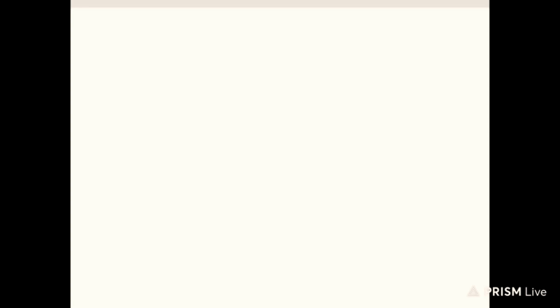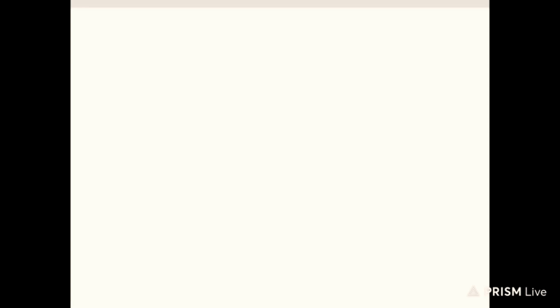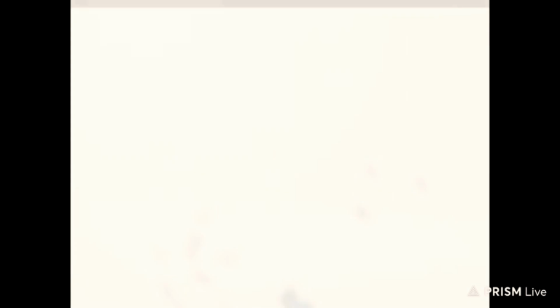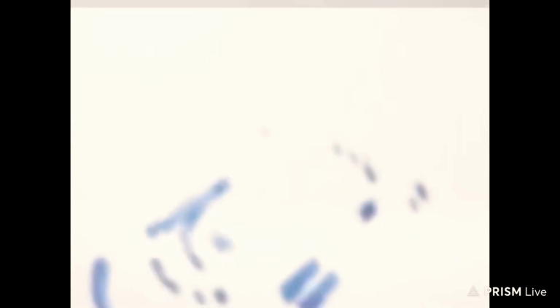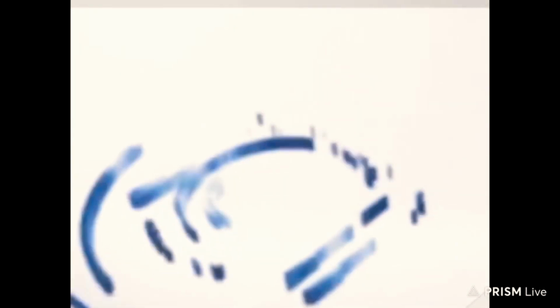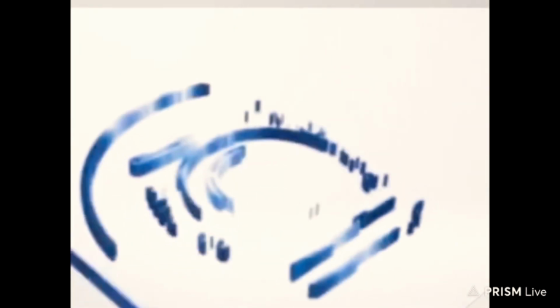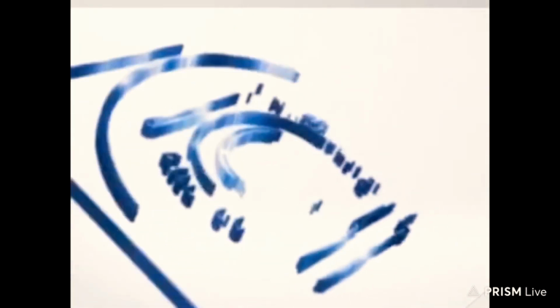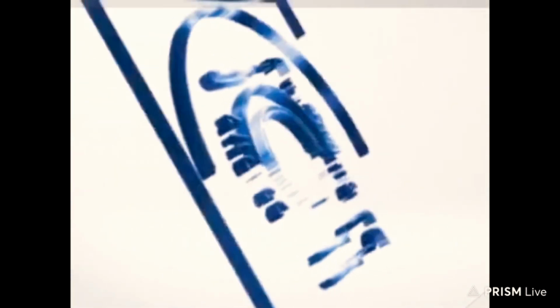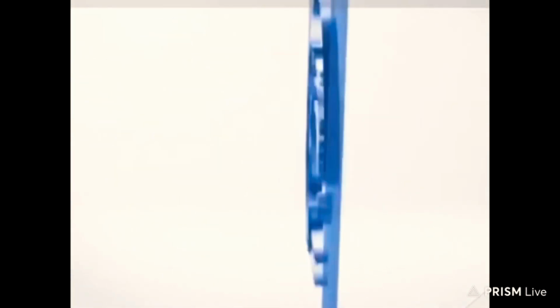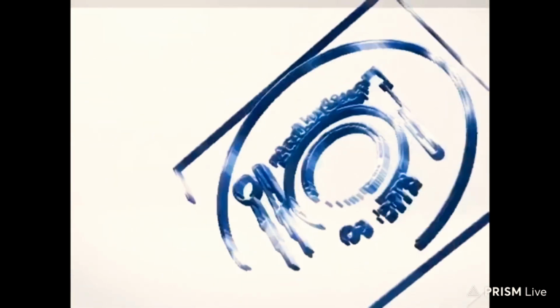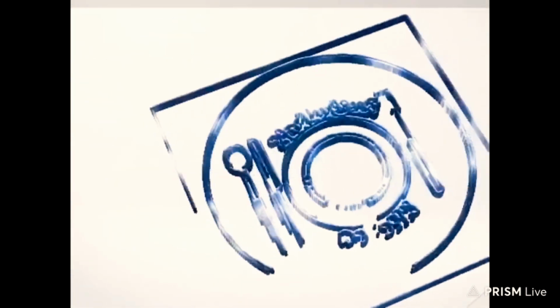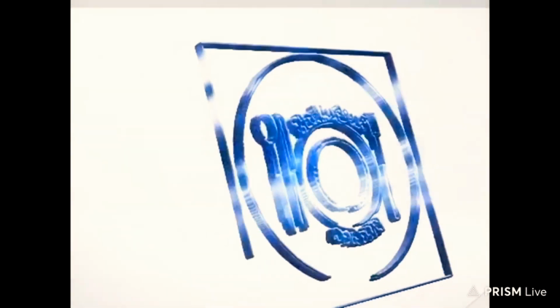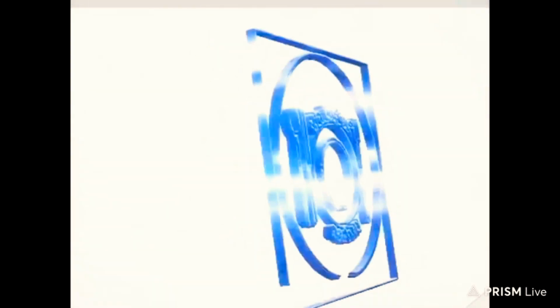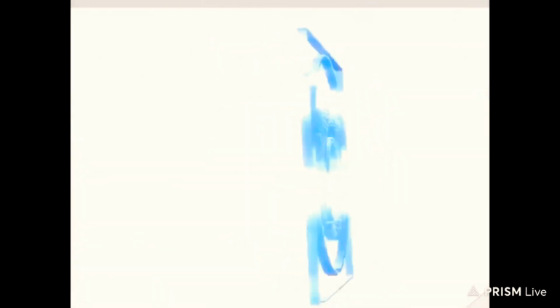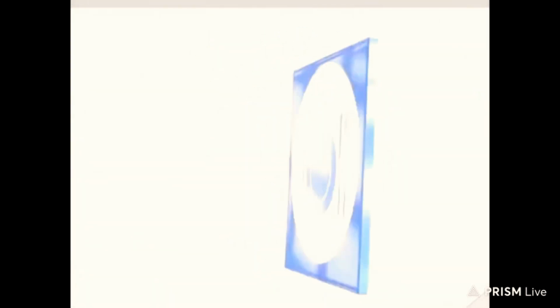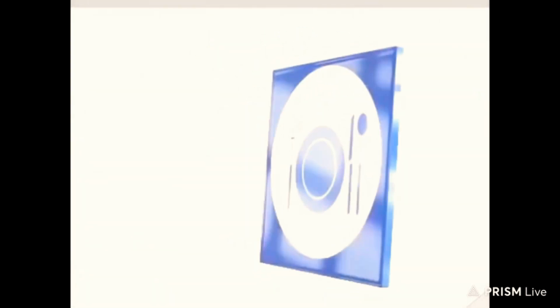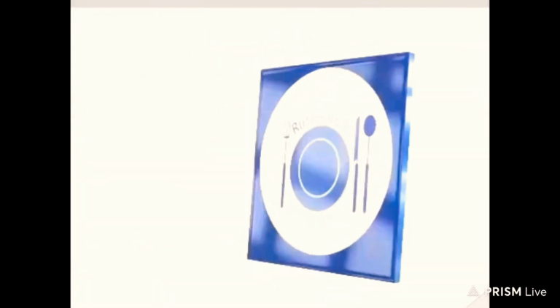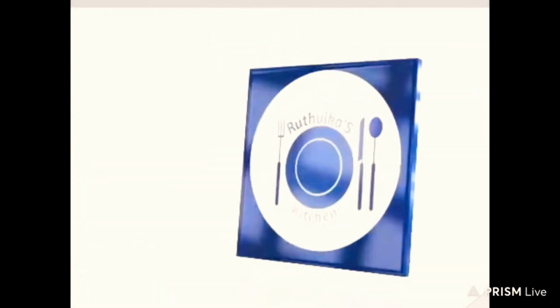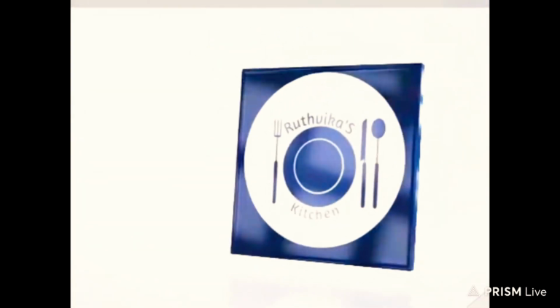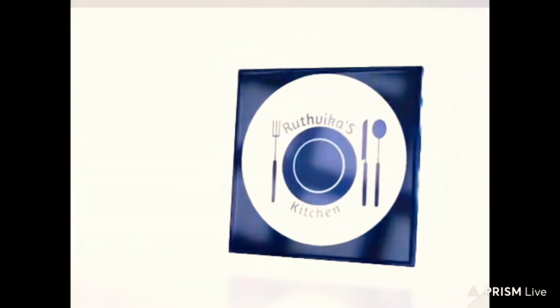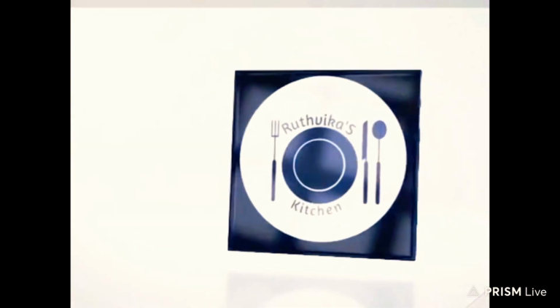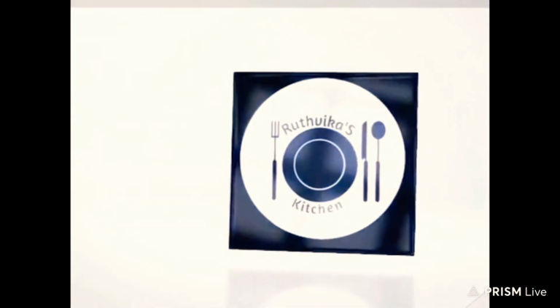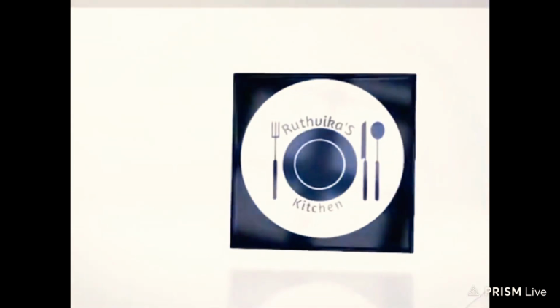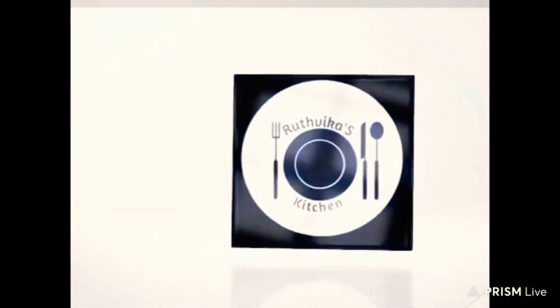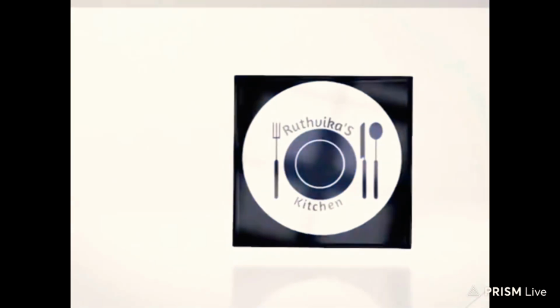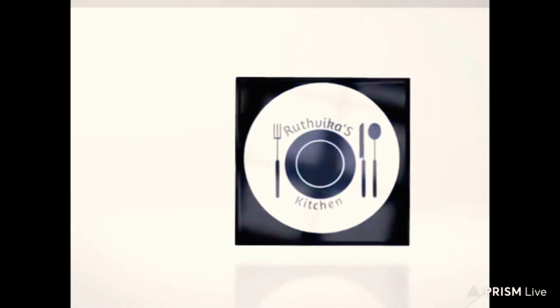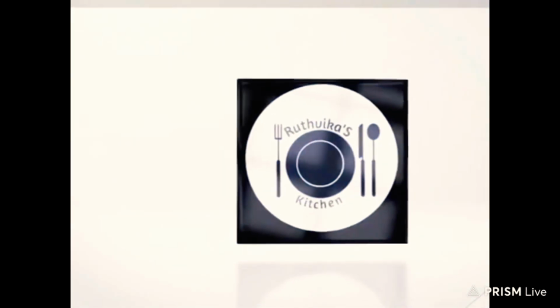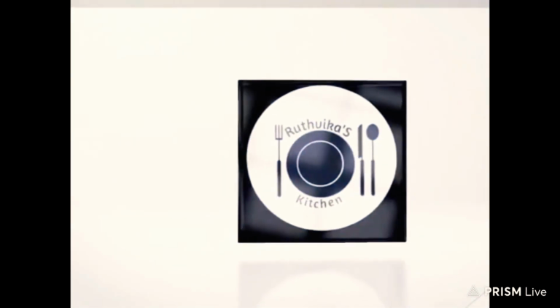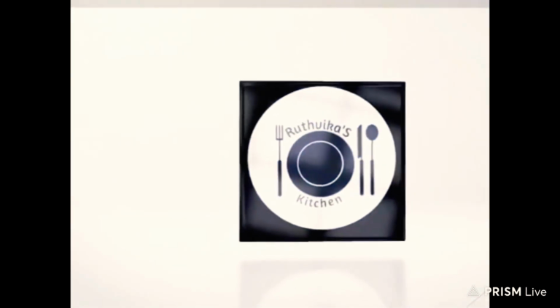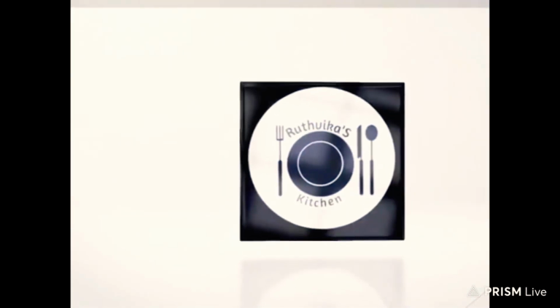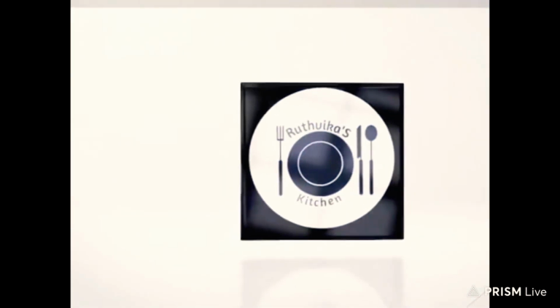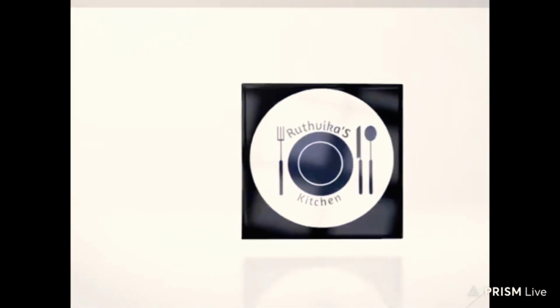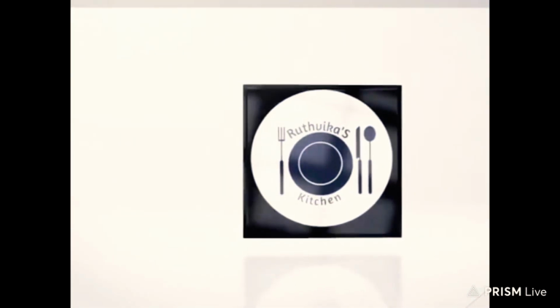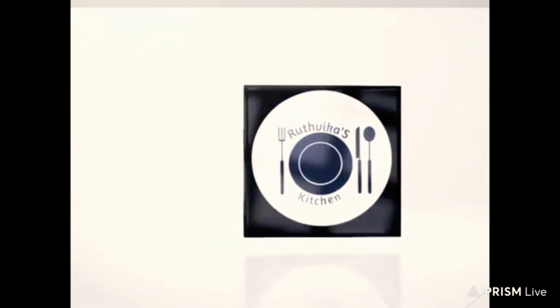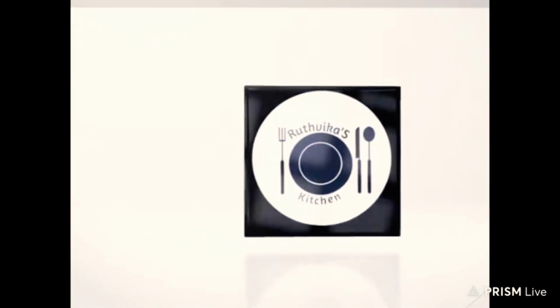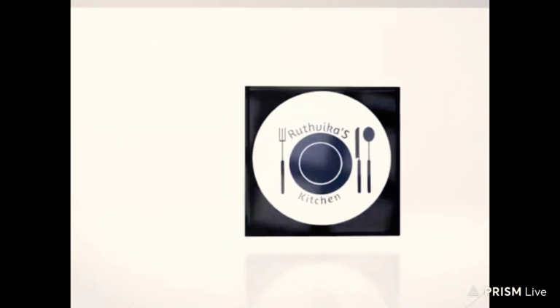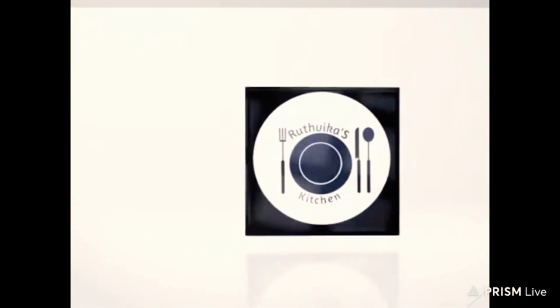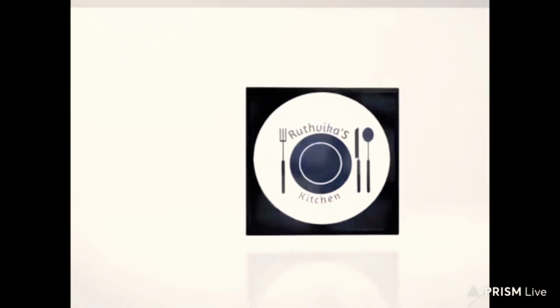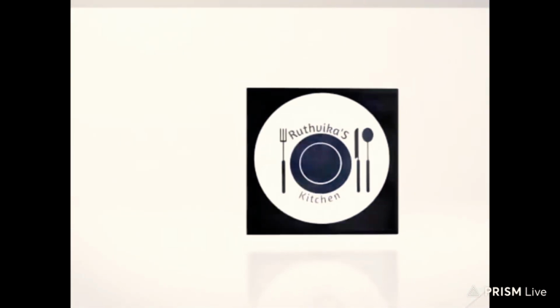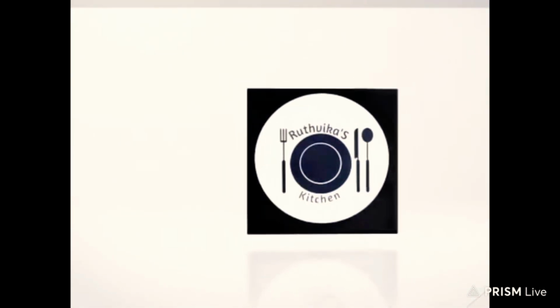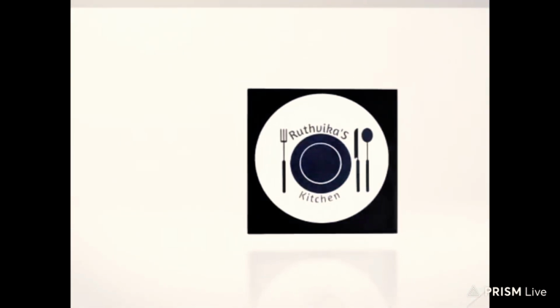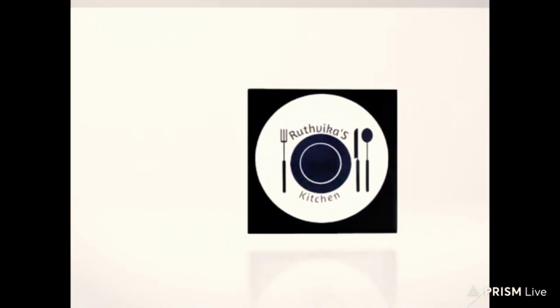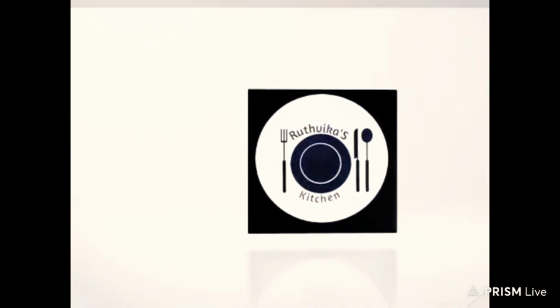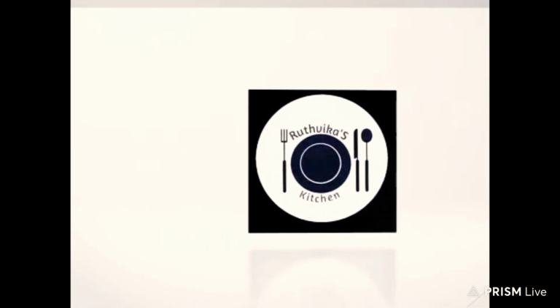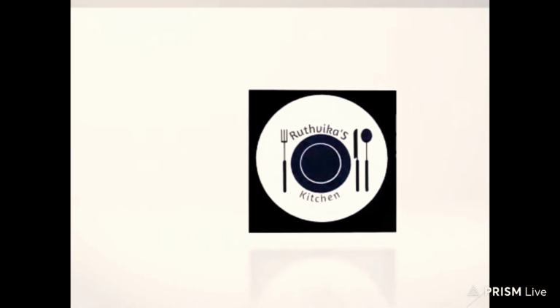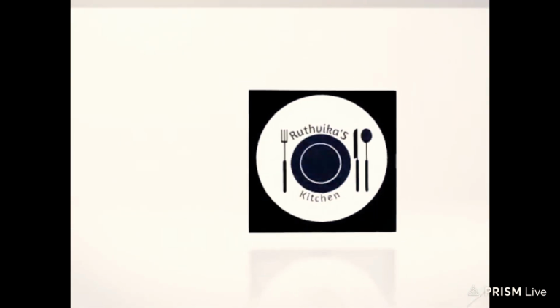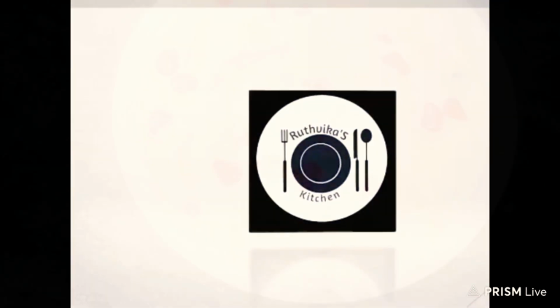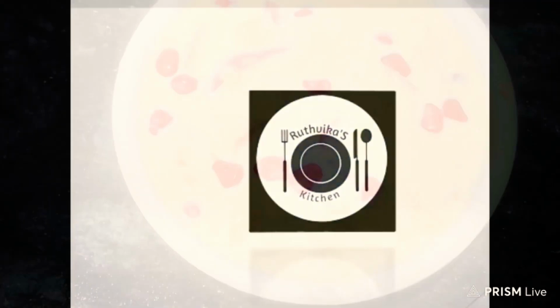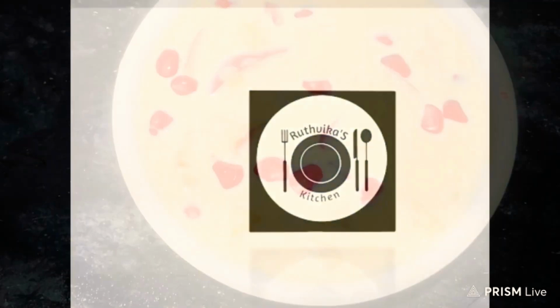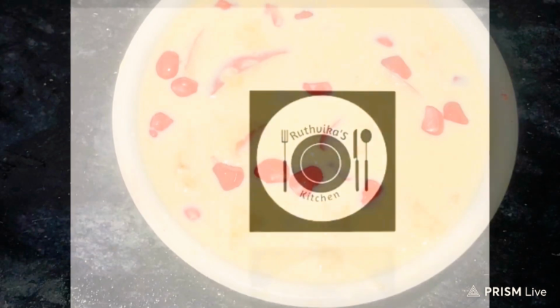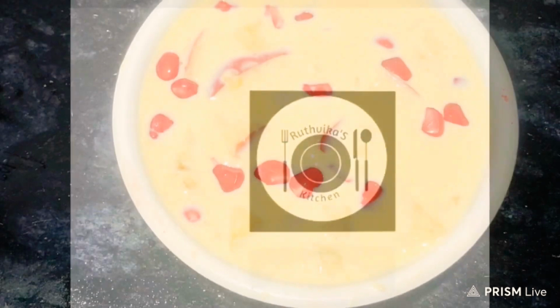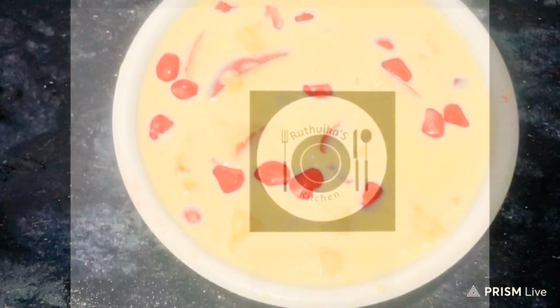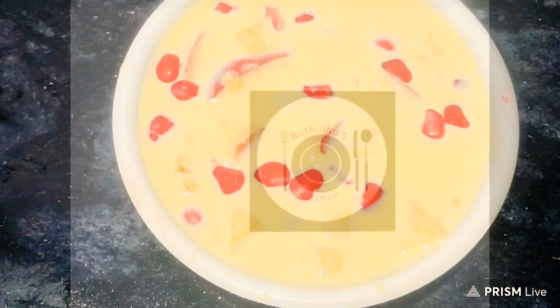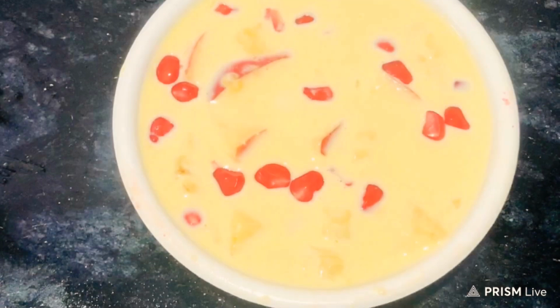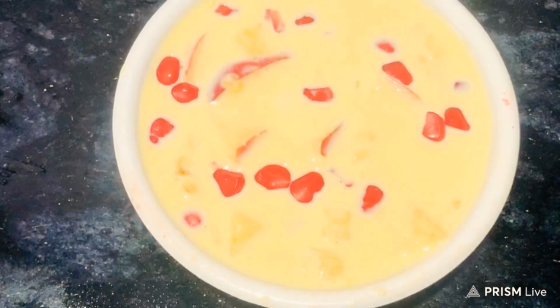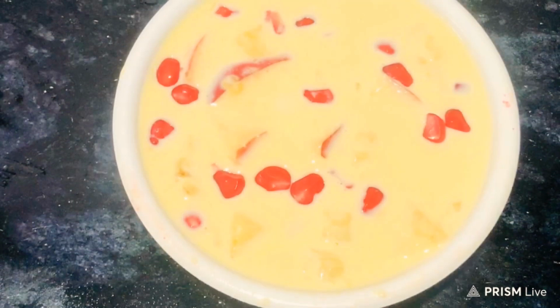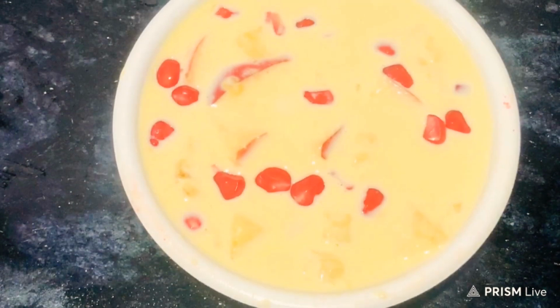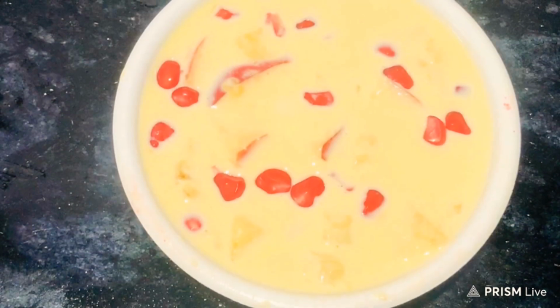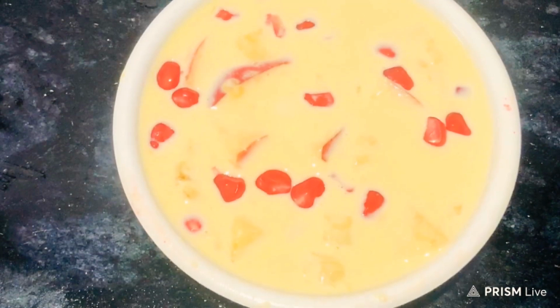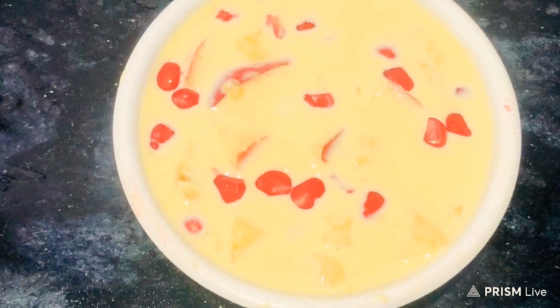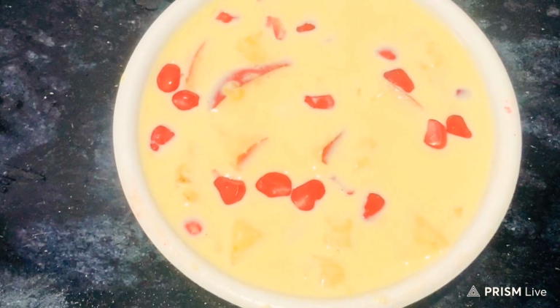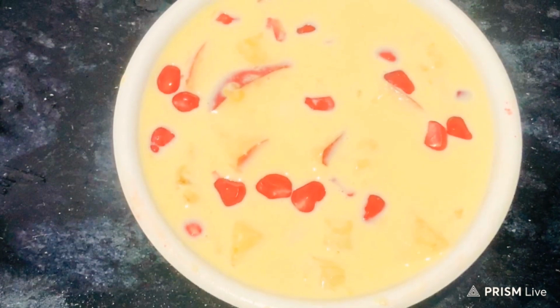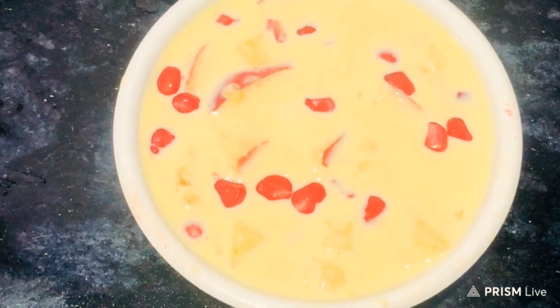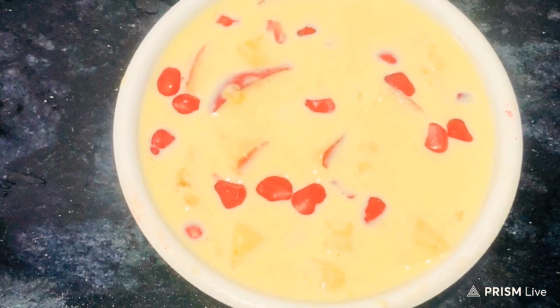Hello friends, welcome back to my channel, Lutvika's Kitchen. This is Sandhya. Today we are going to make a recipe of fruit salad.